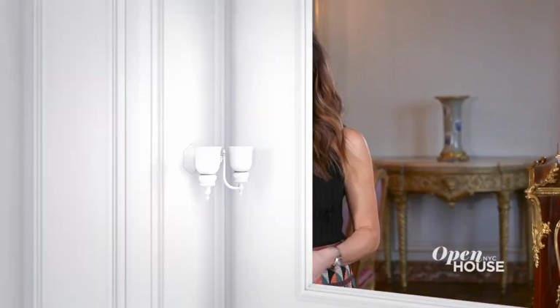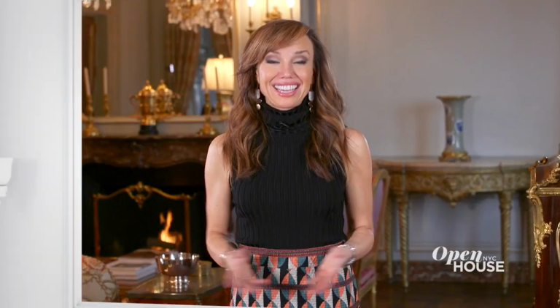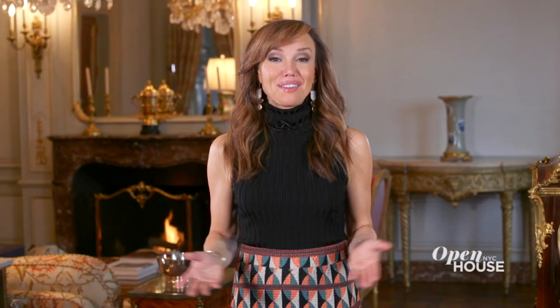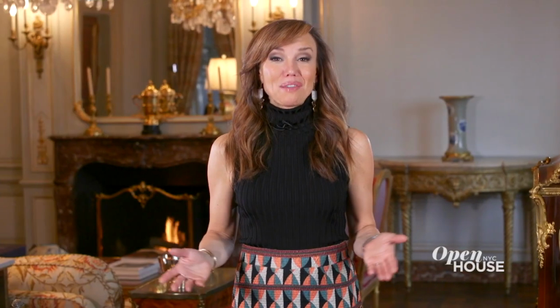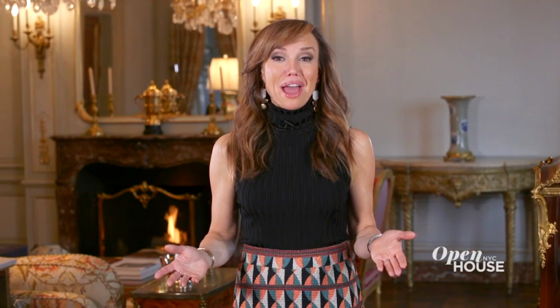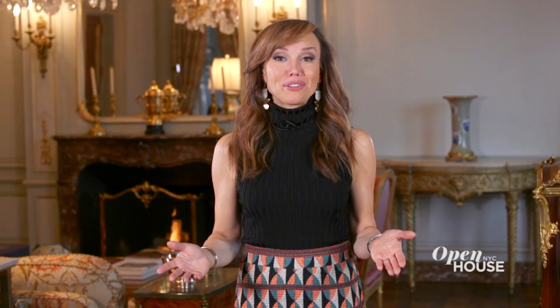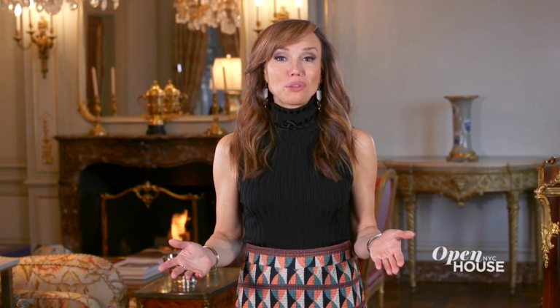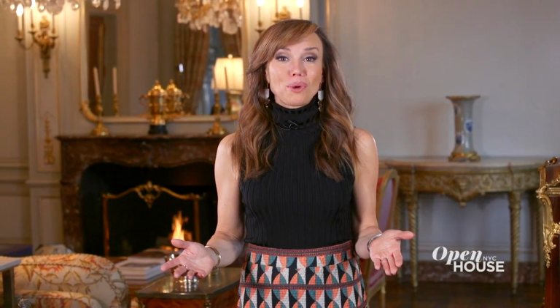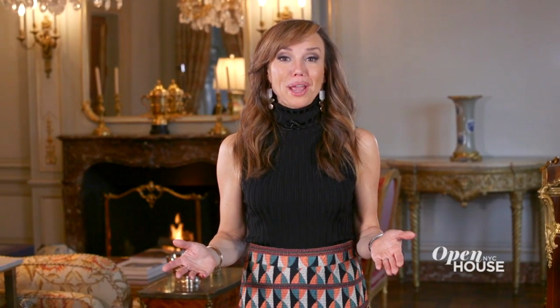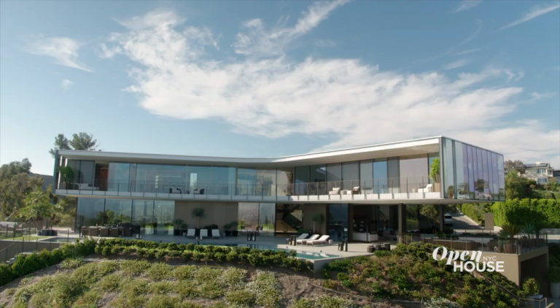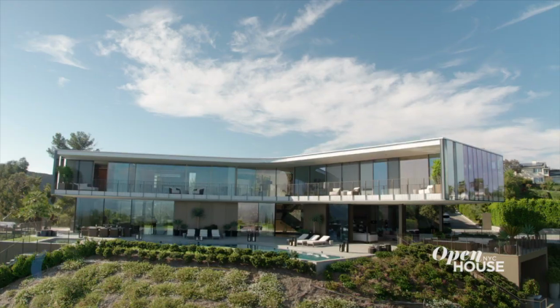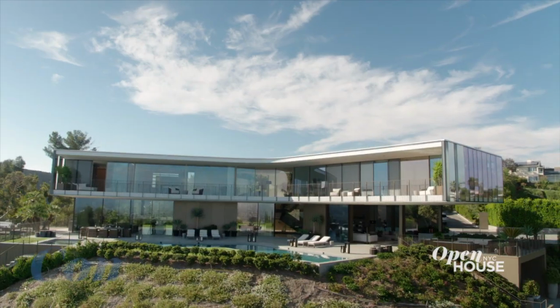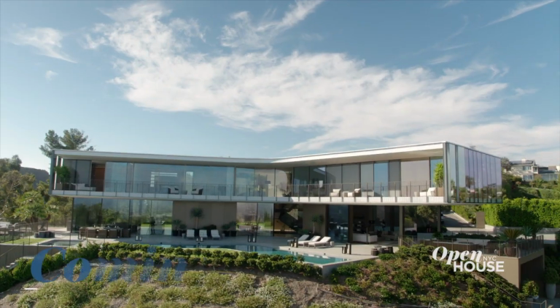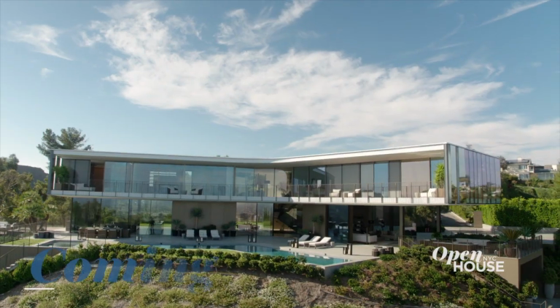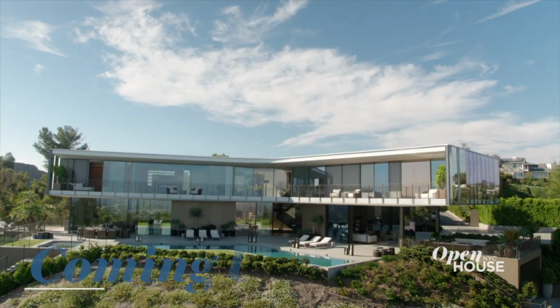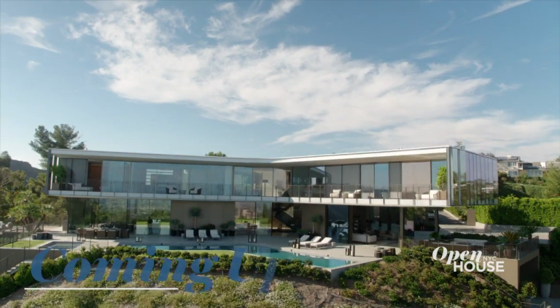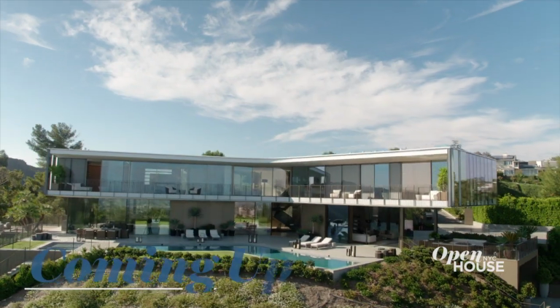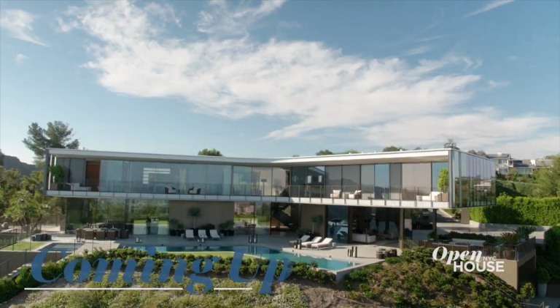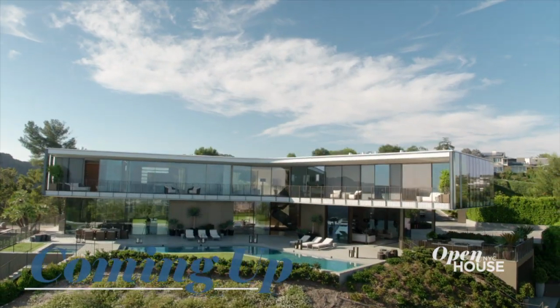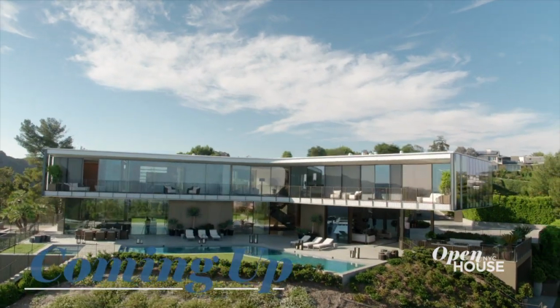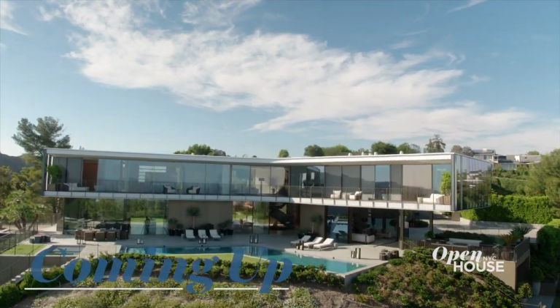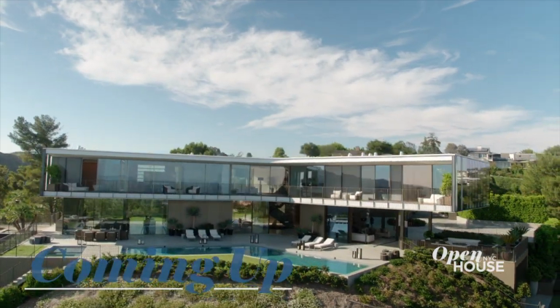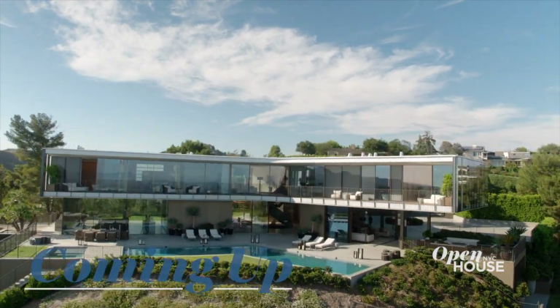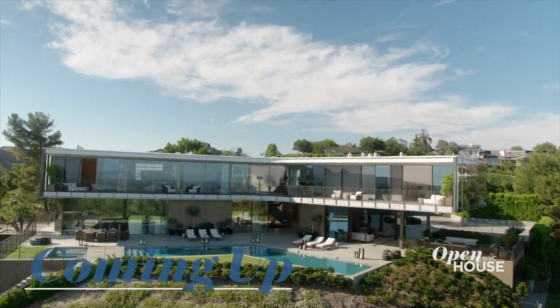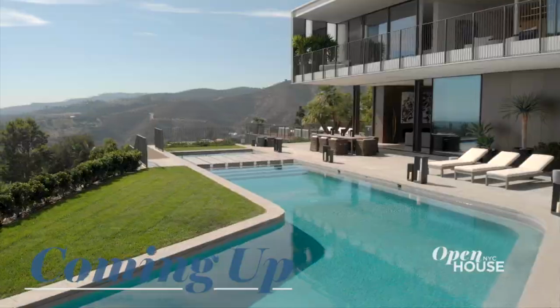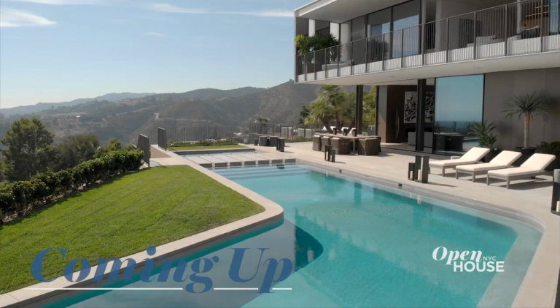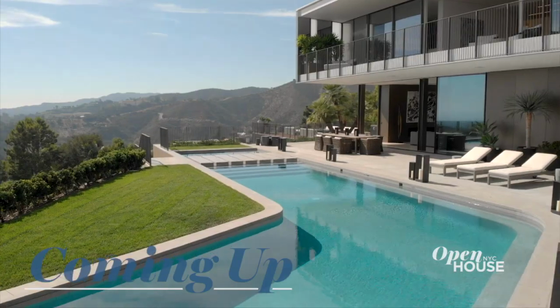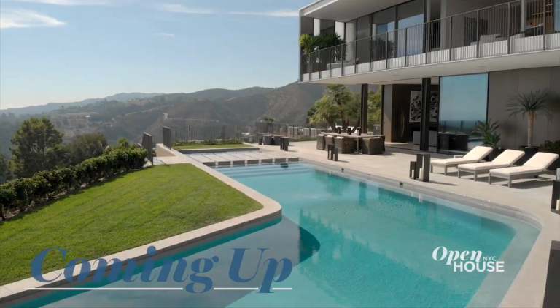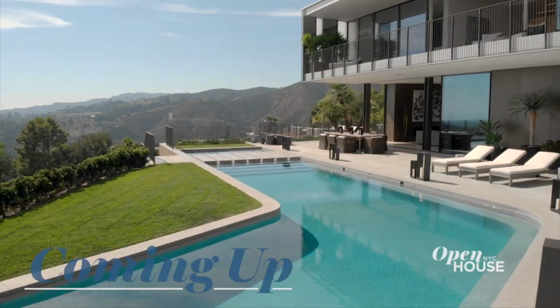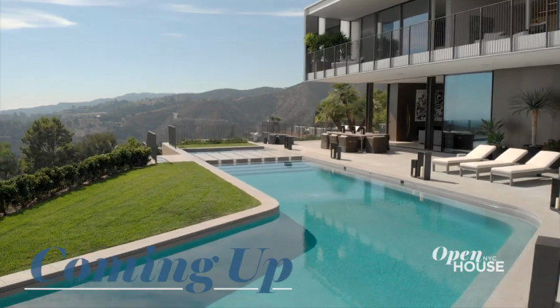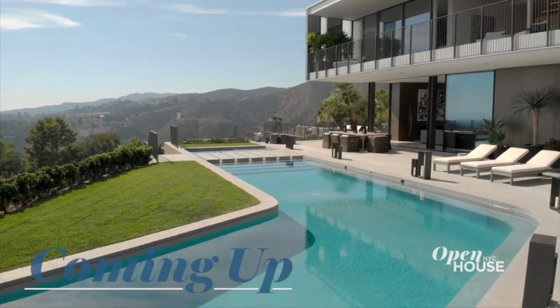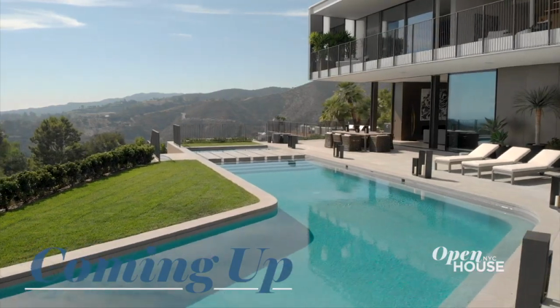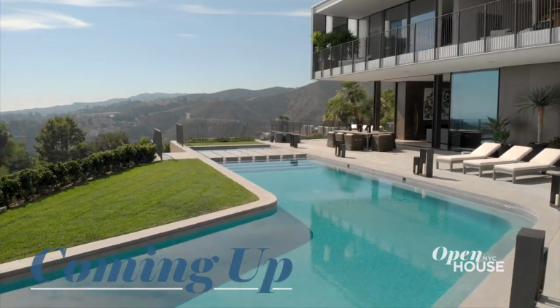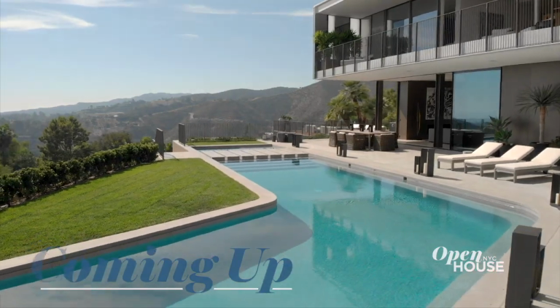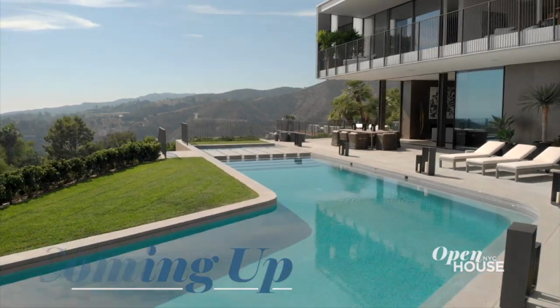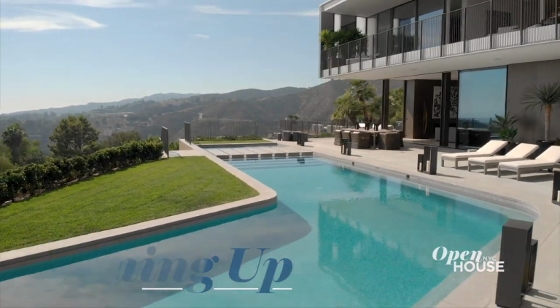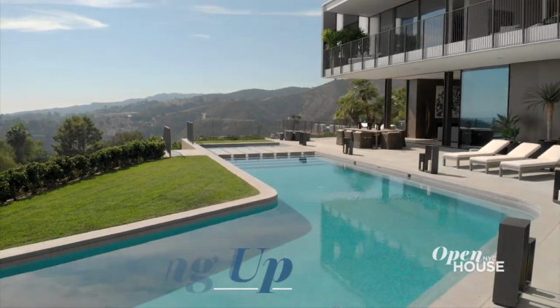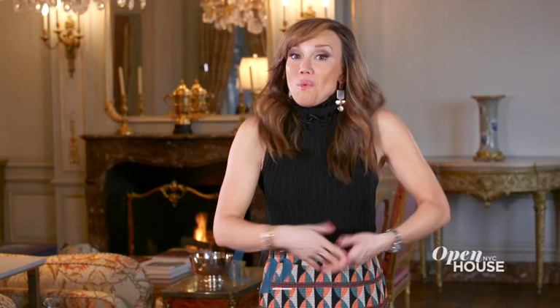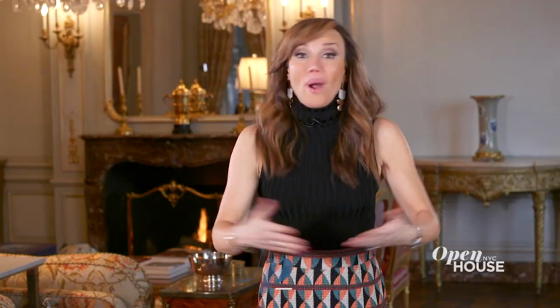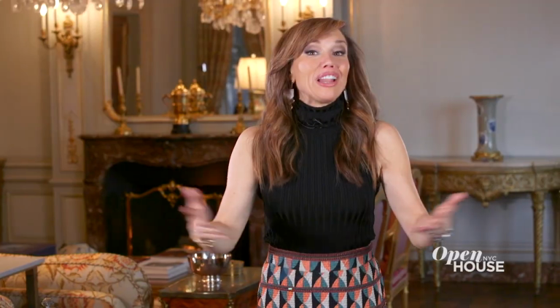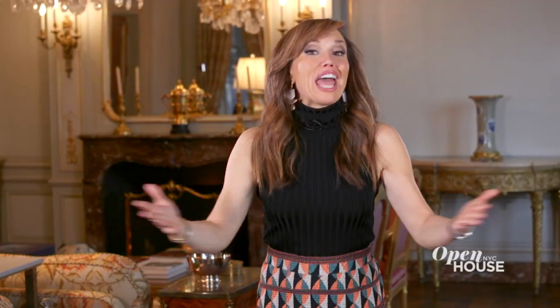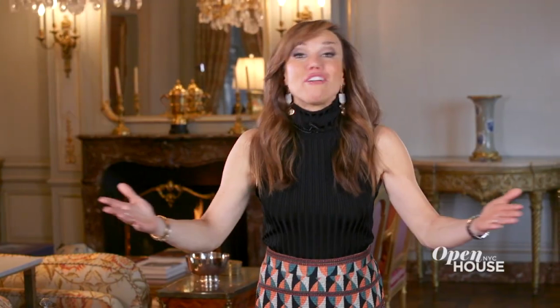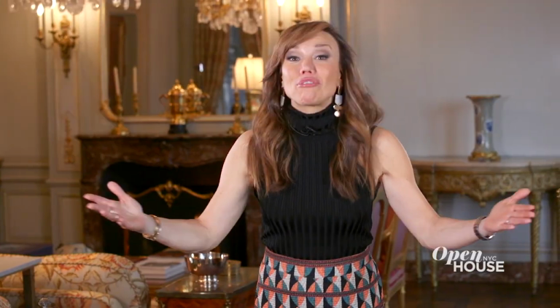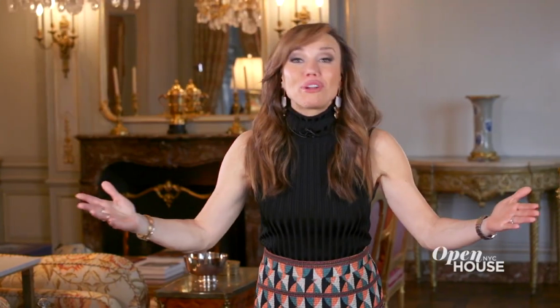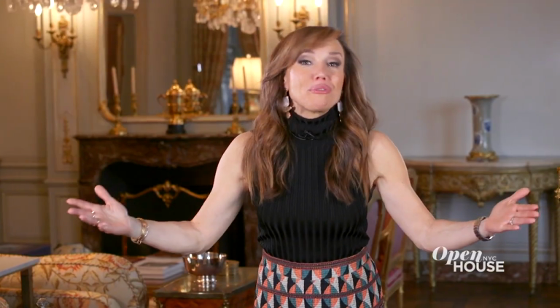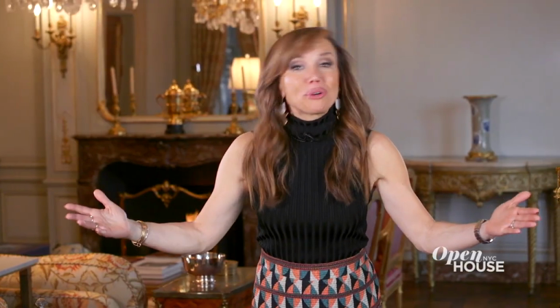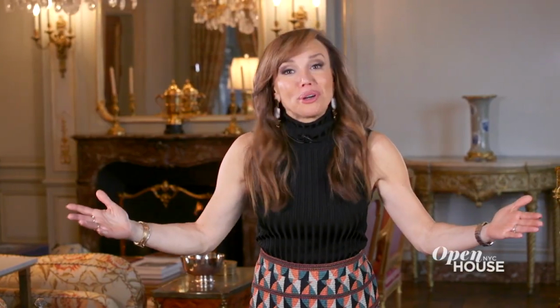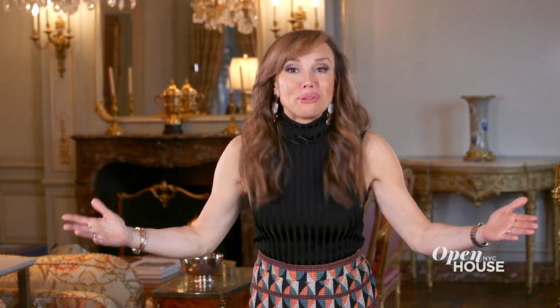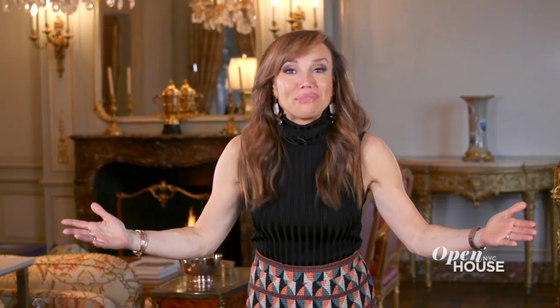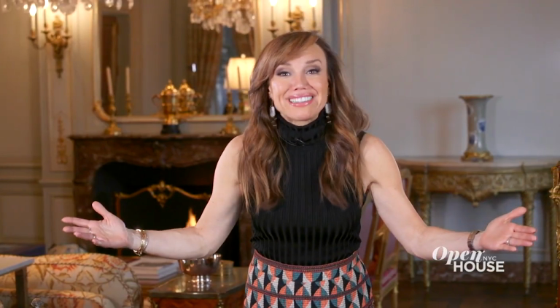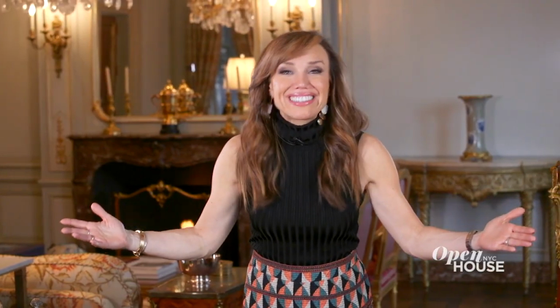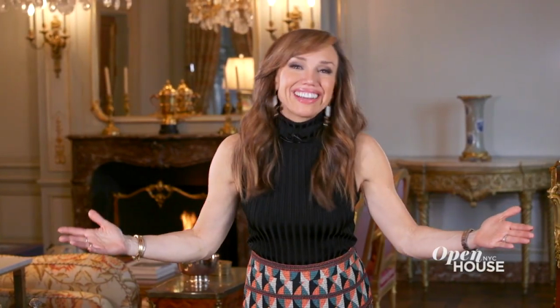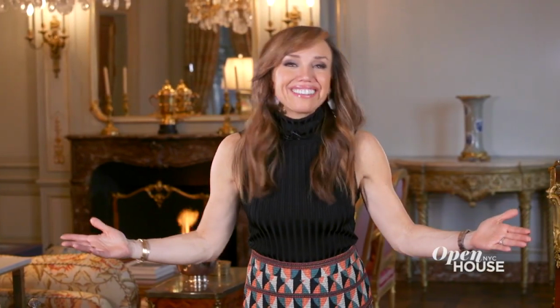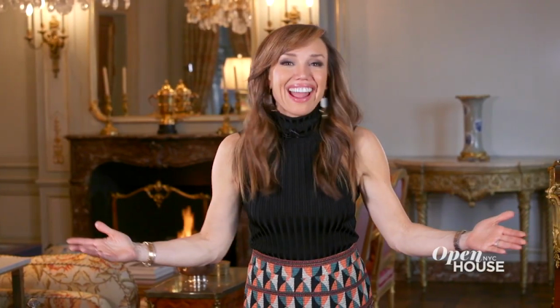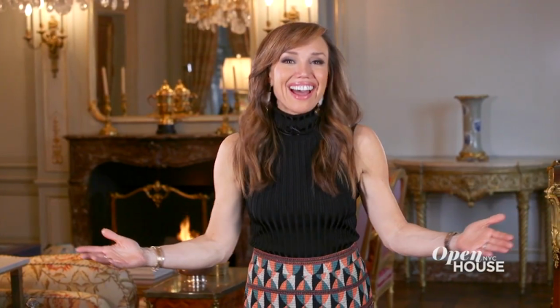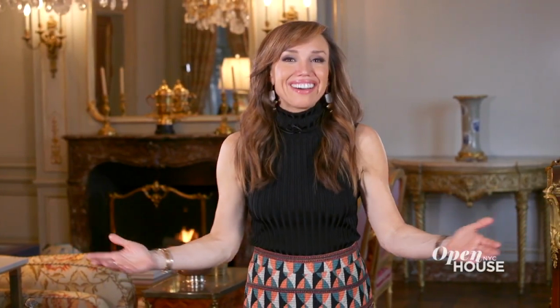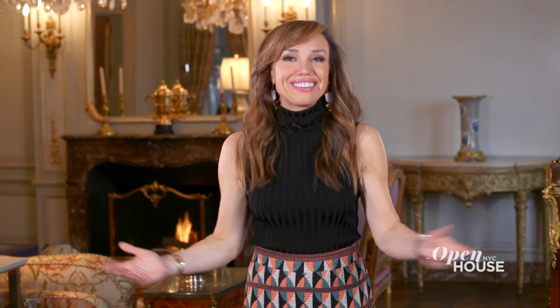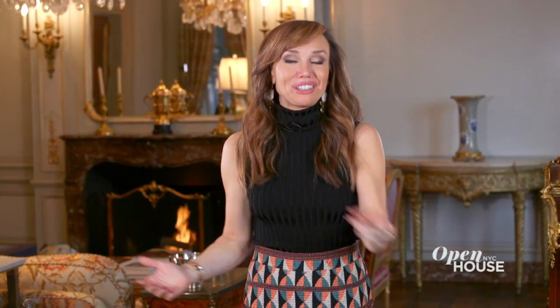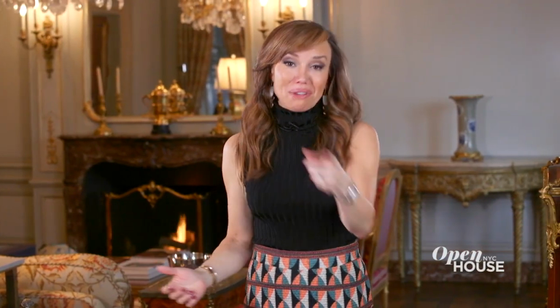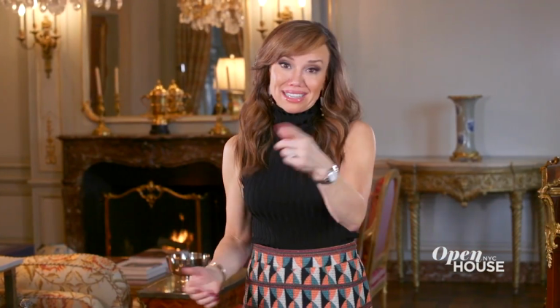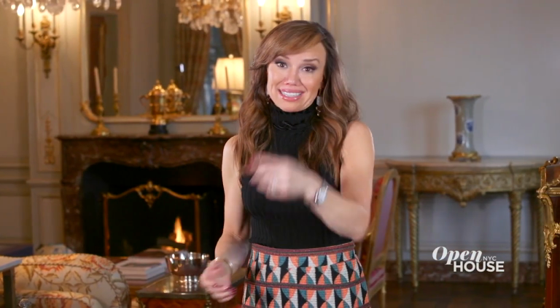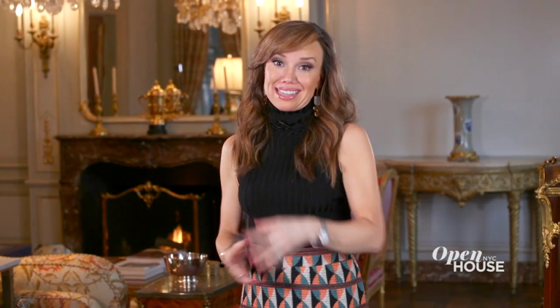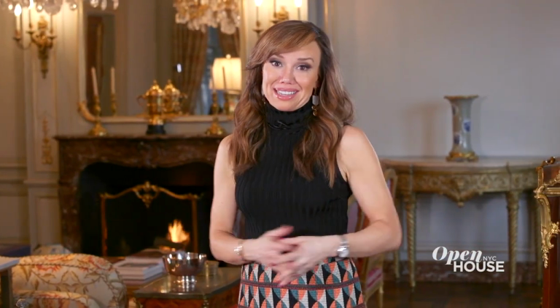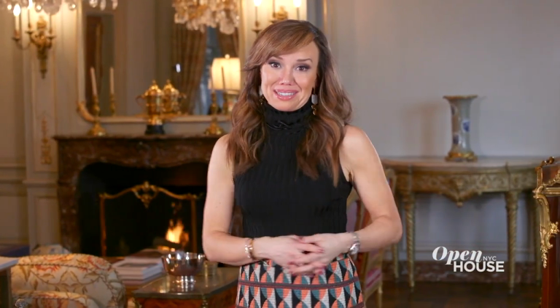Coming up after the break, we are in L.A. at a modern home with views from every room. Stick around — you'll want to see this.